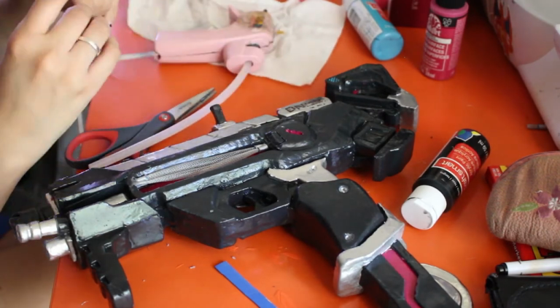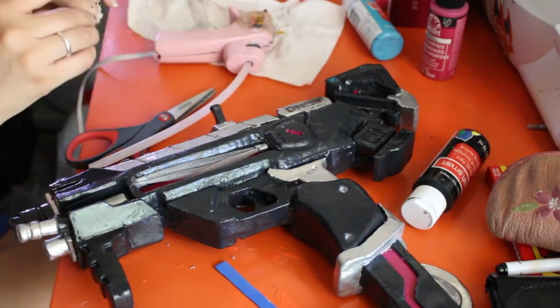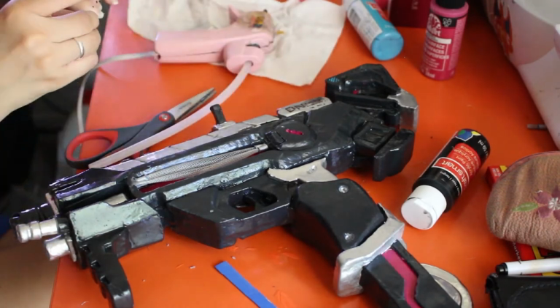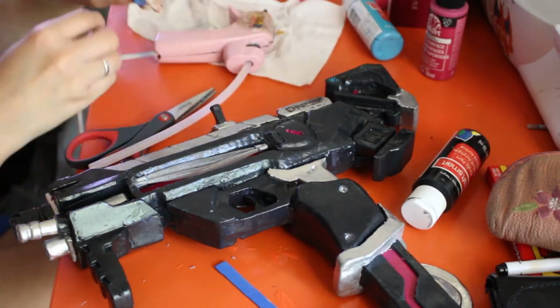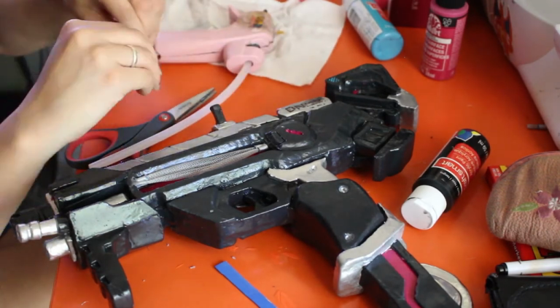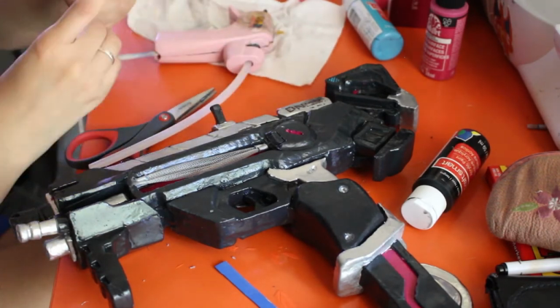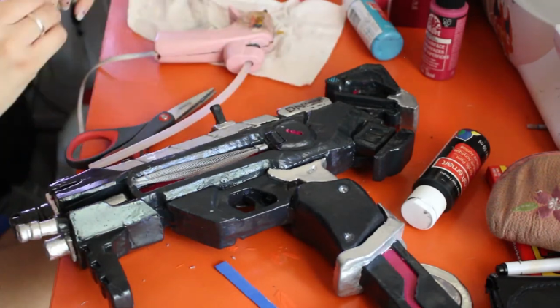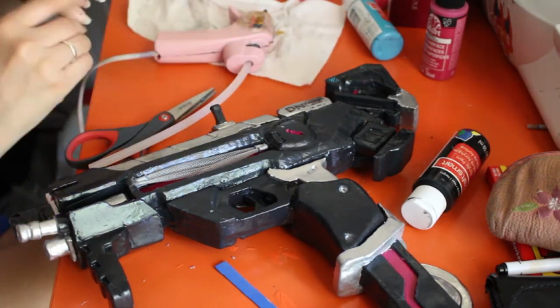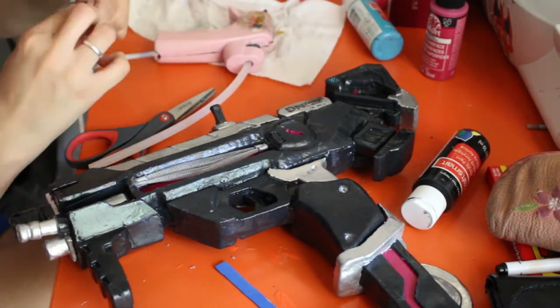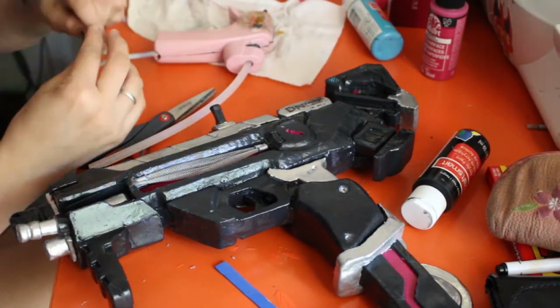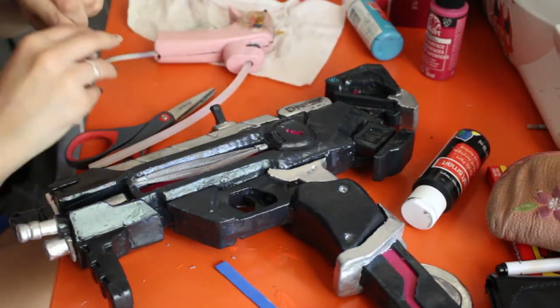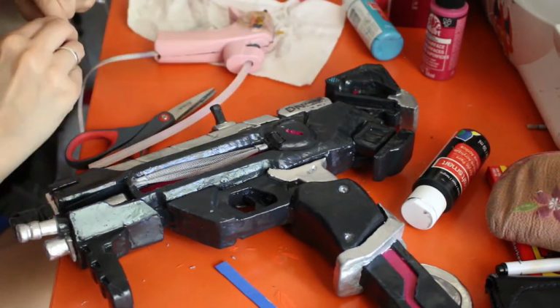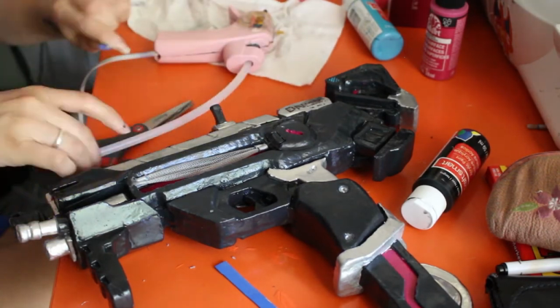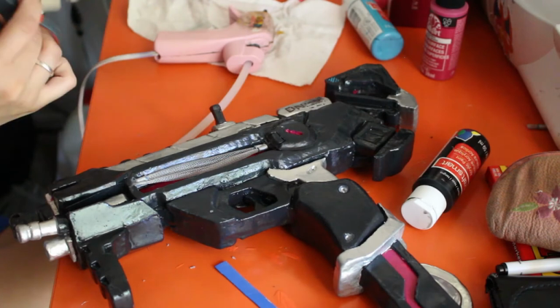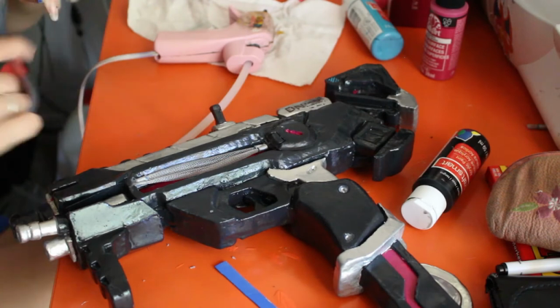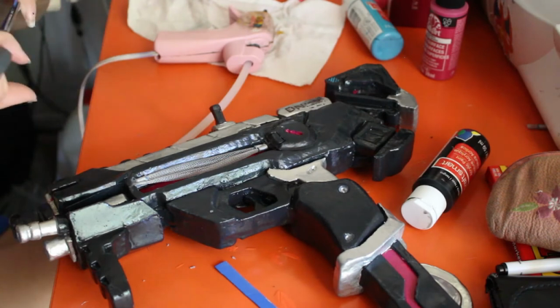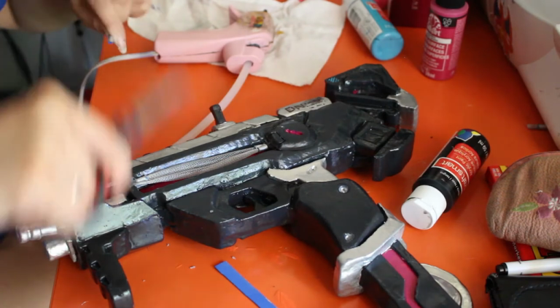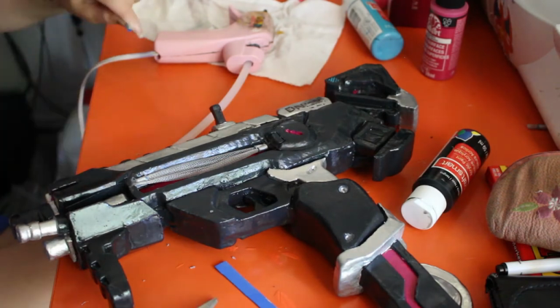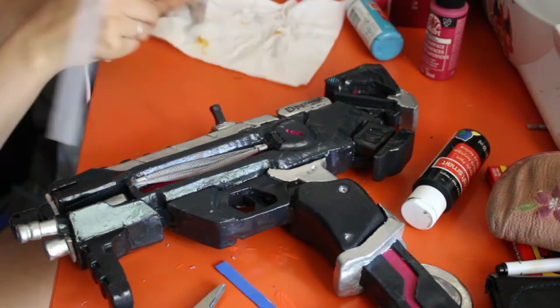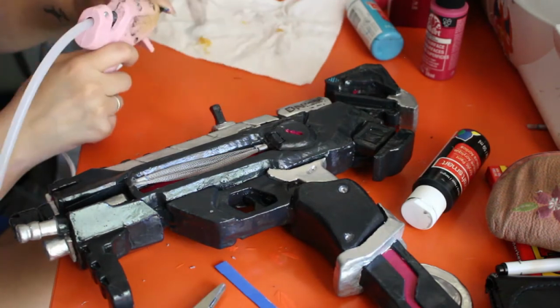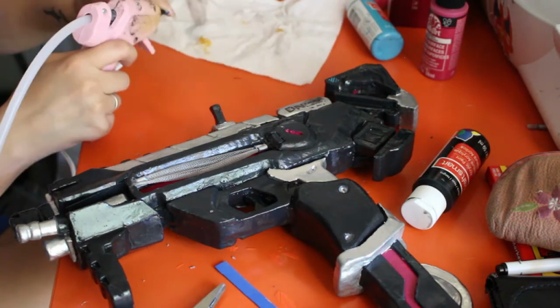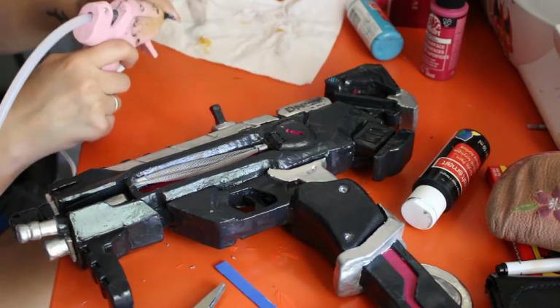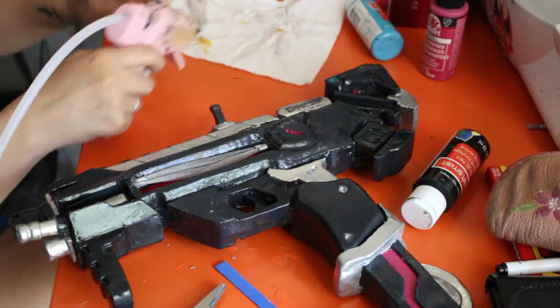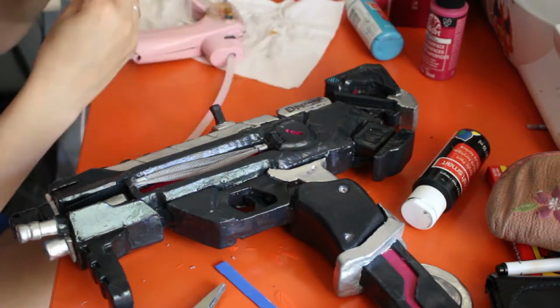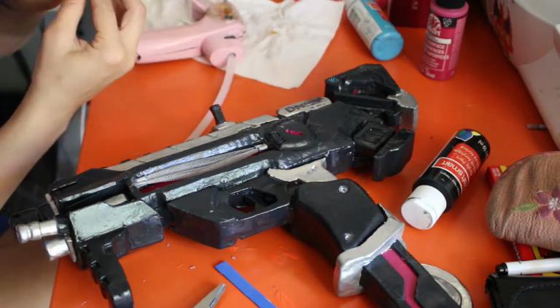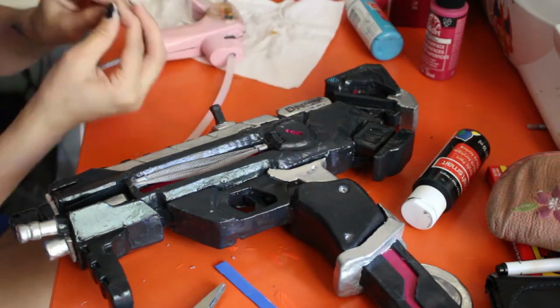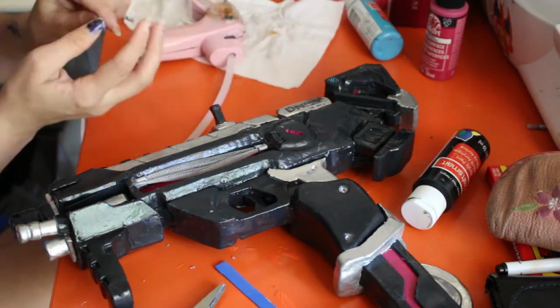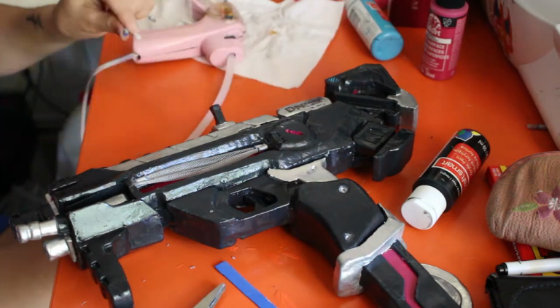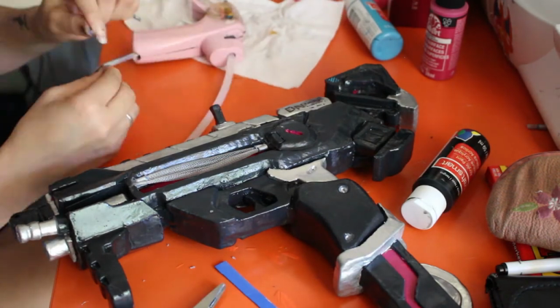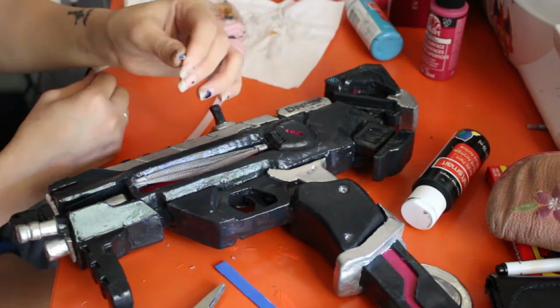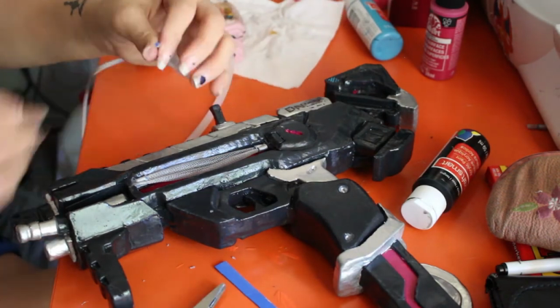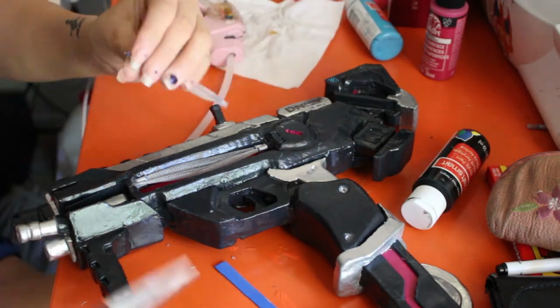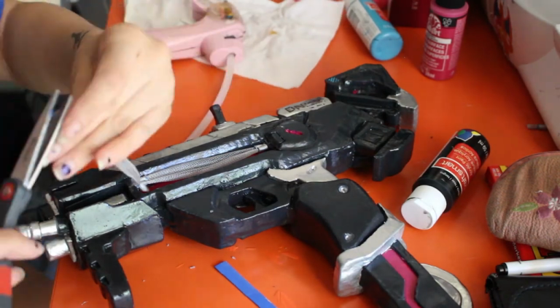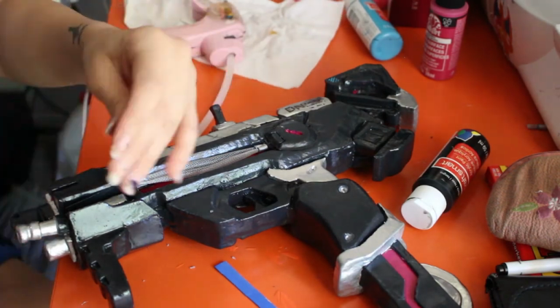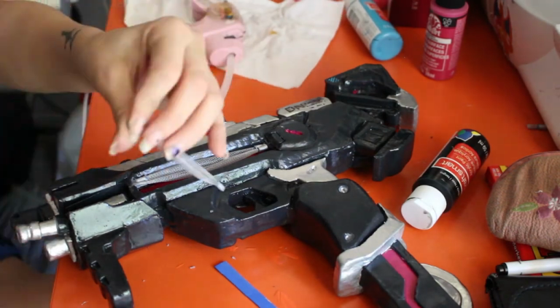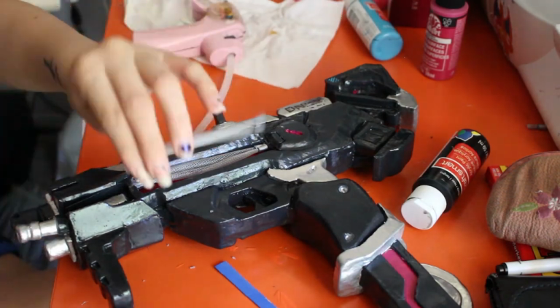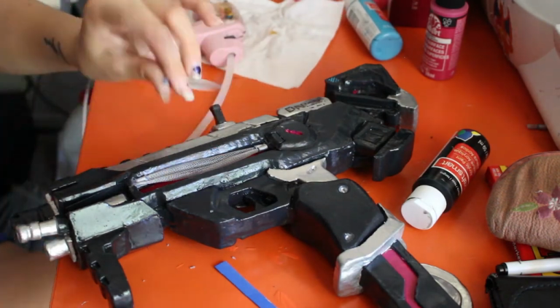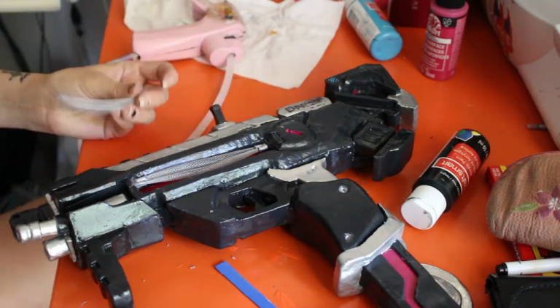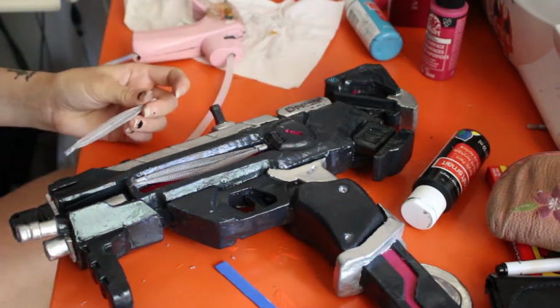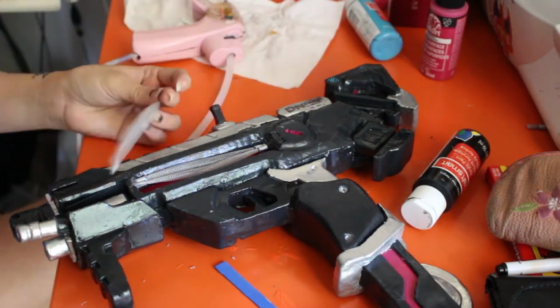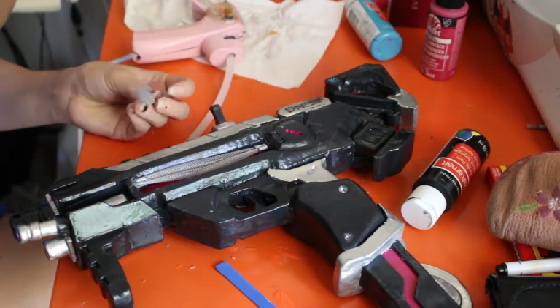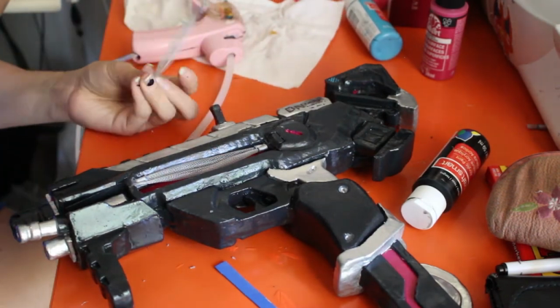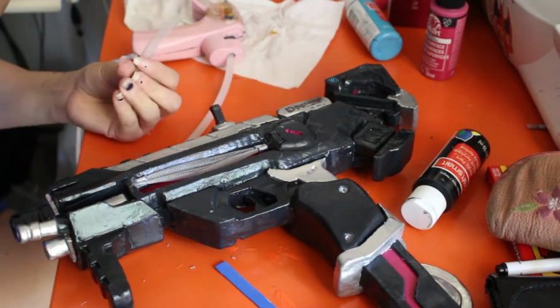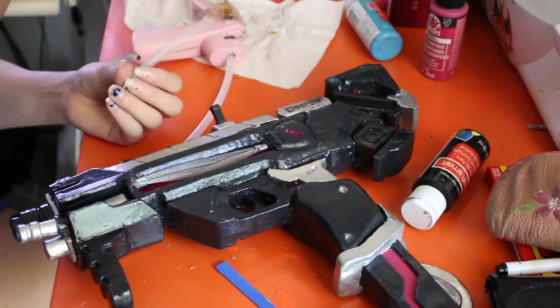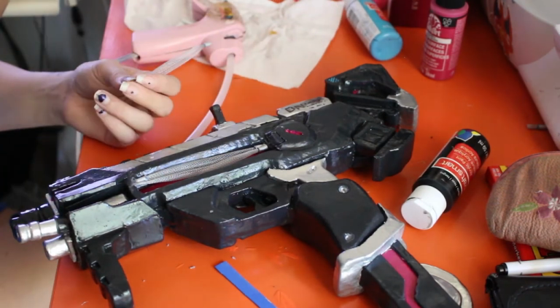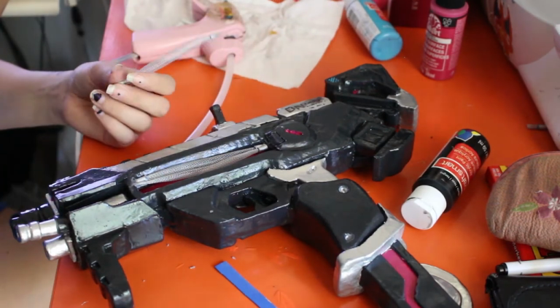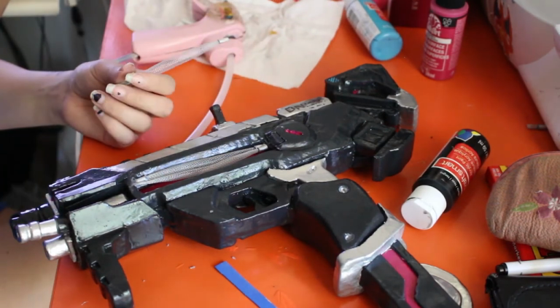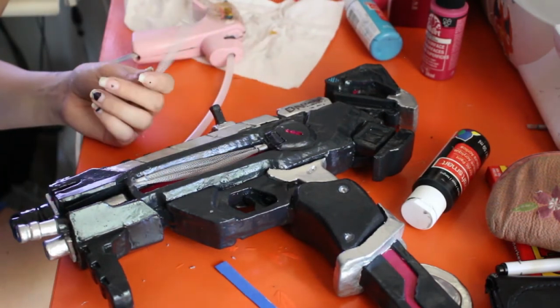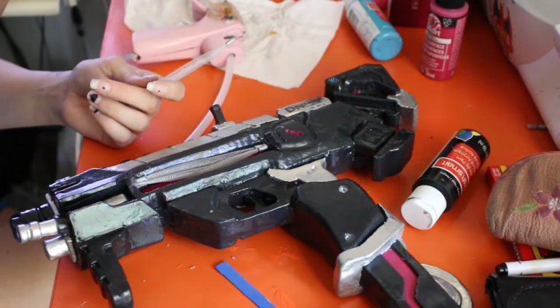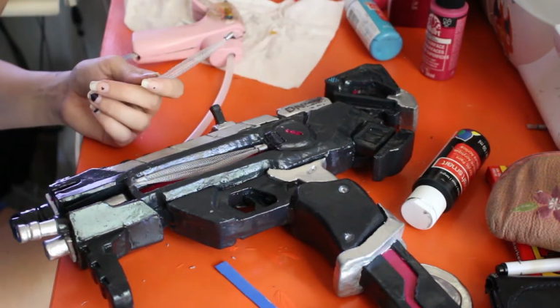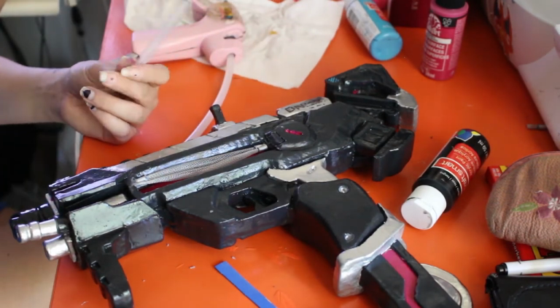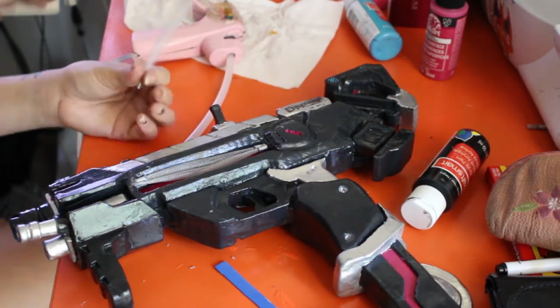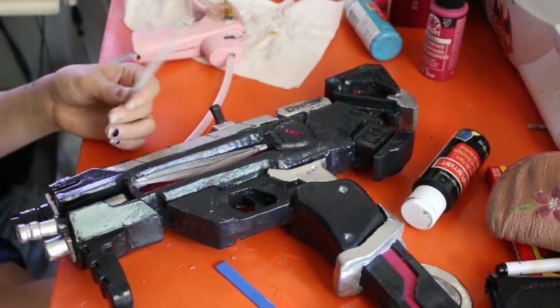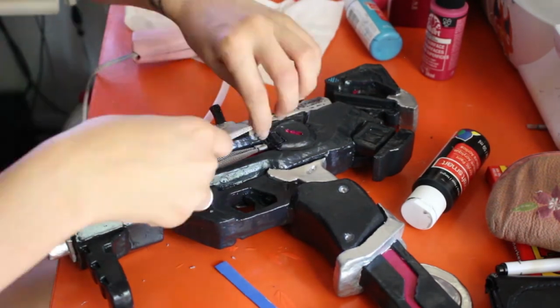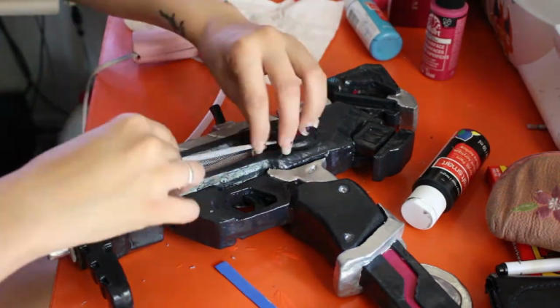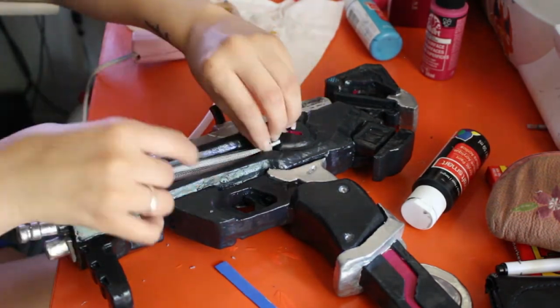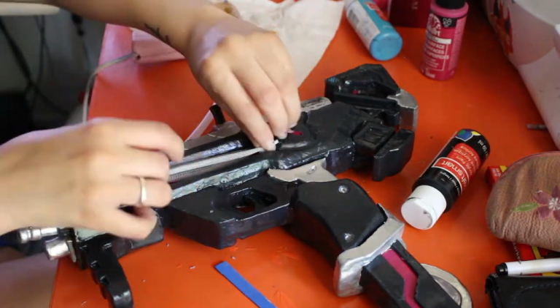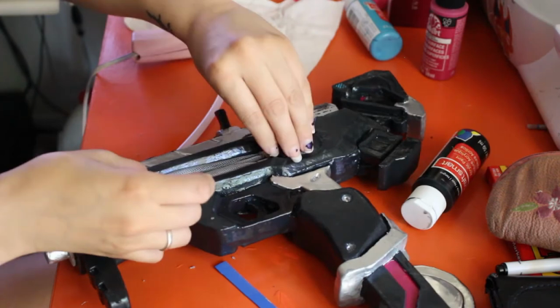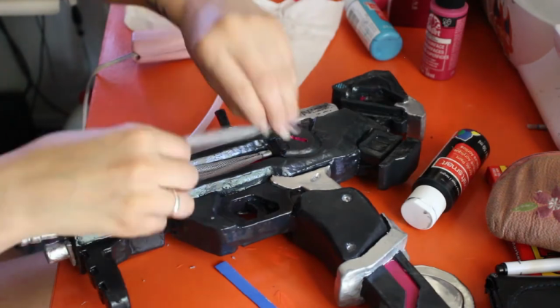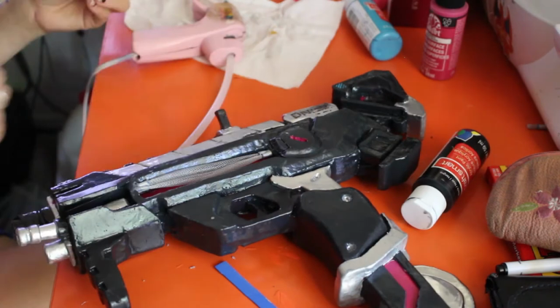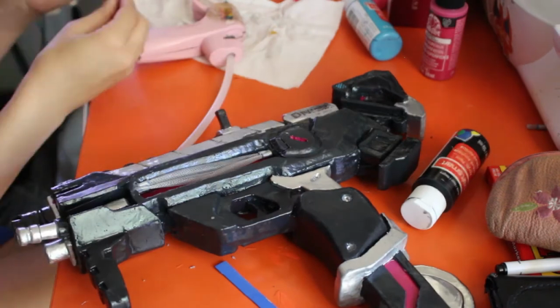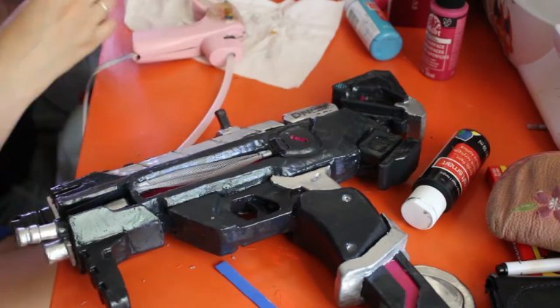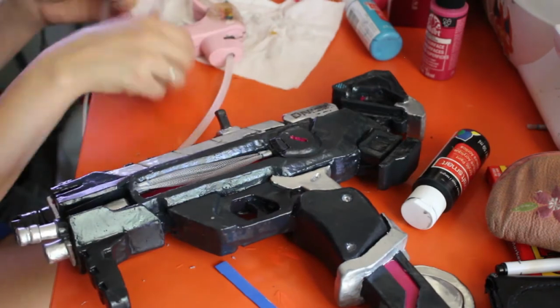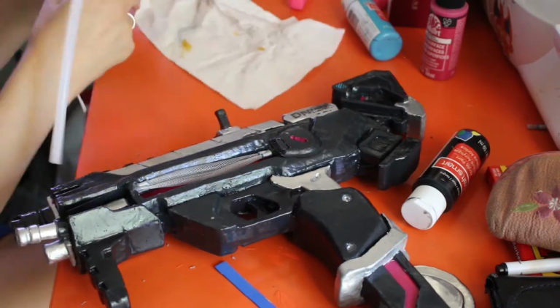As you can see here, it kind of wants to come apart again. I found myself having to re-glue it a couple of times just because I didn't wait for it to dry fully.